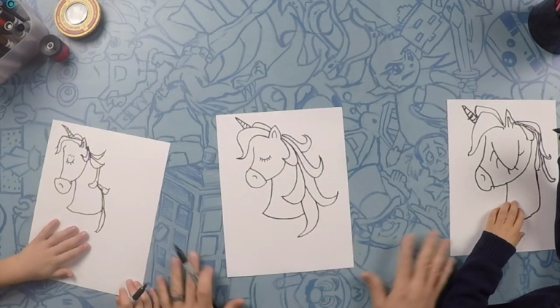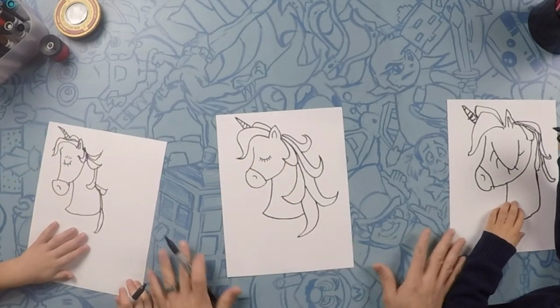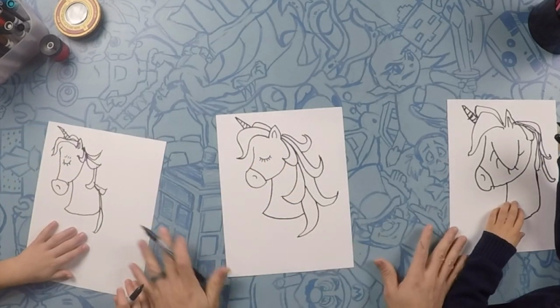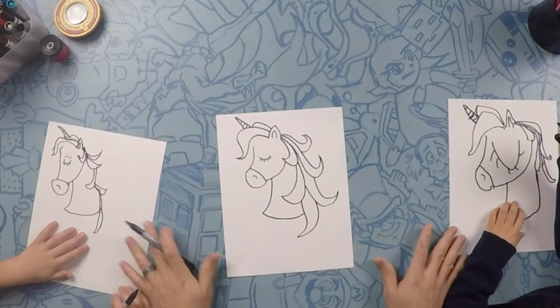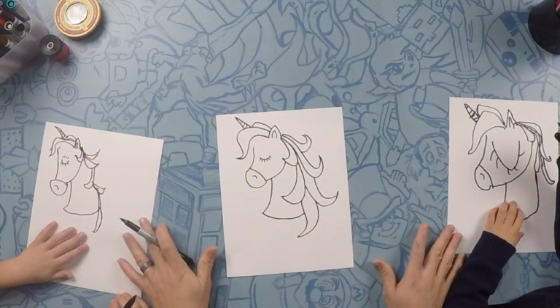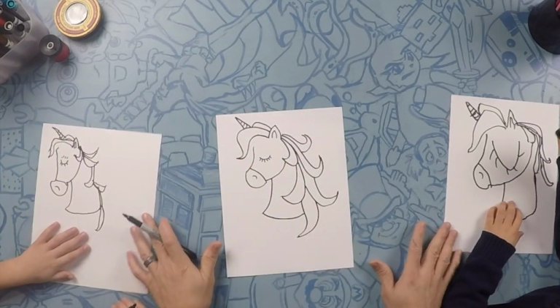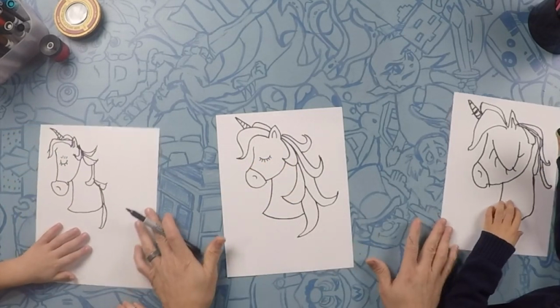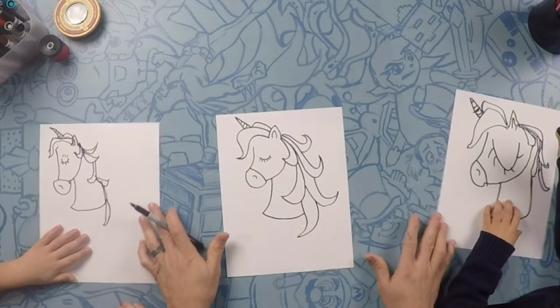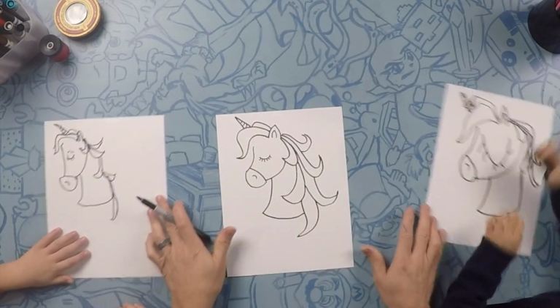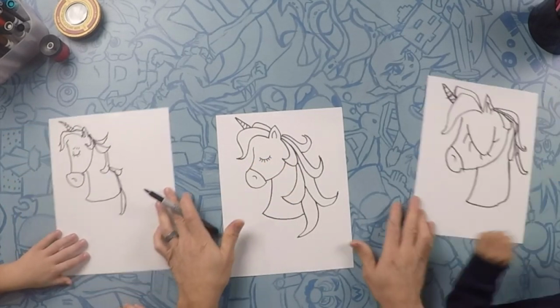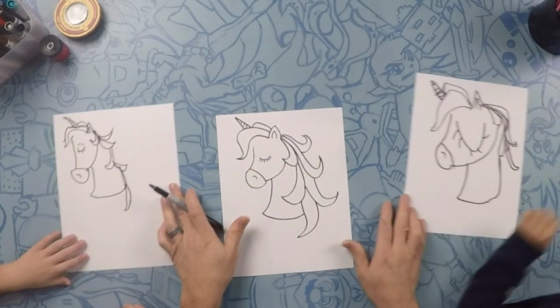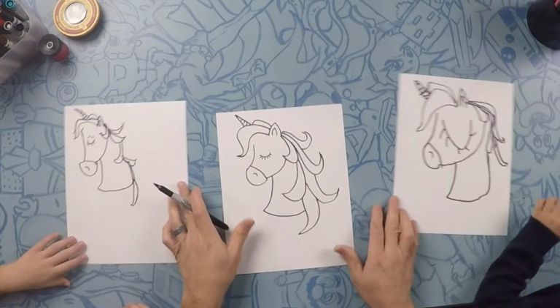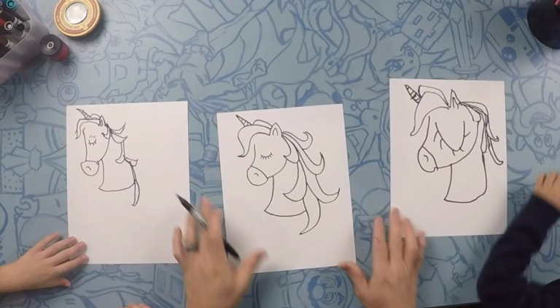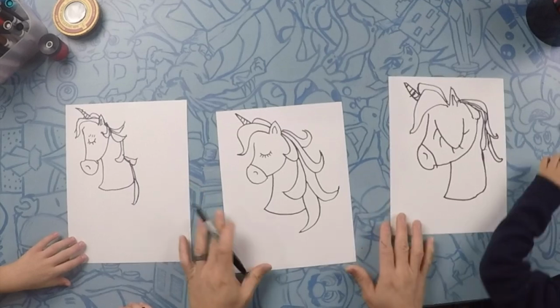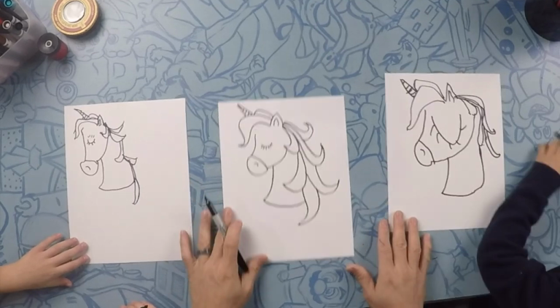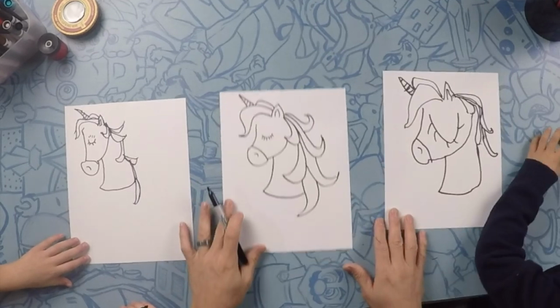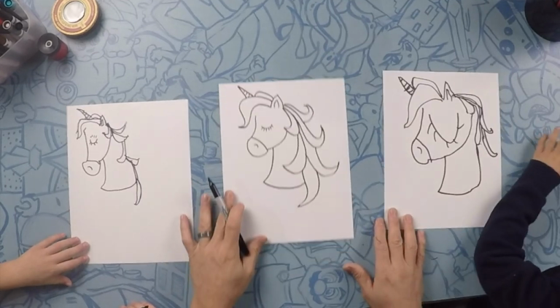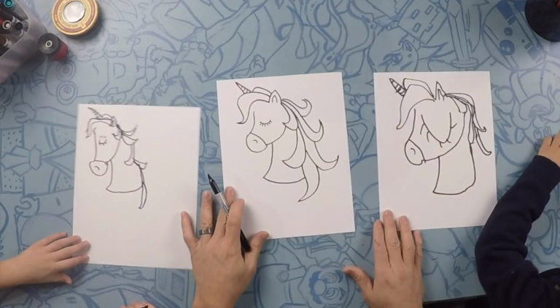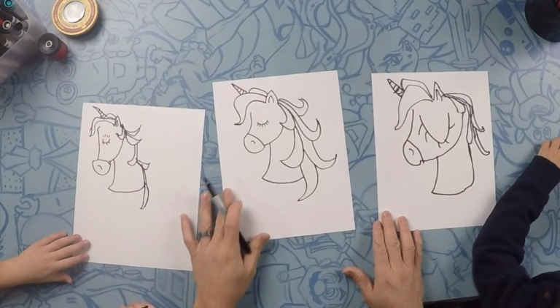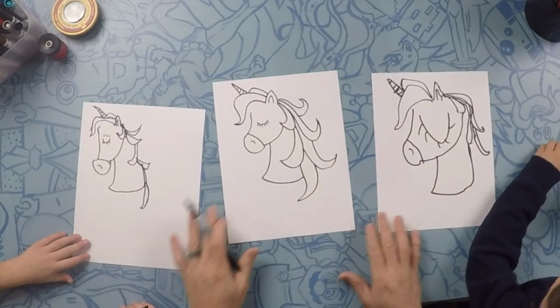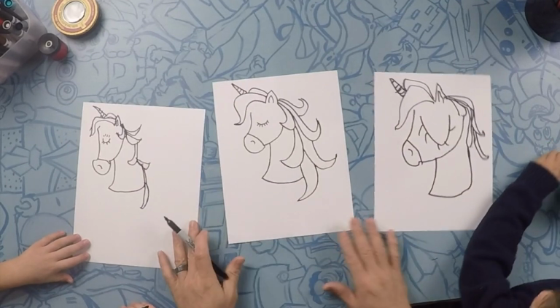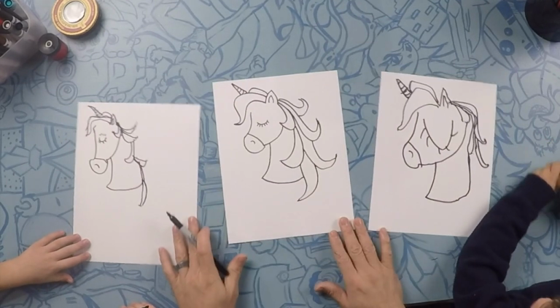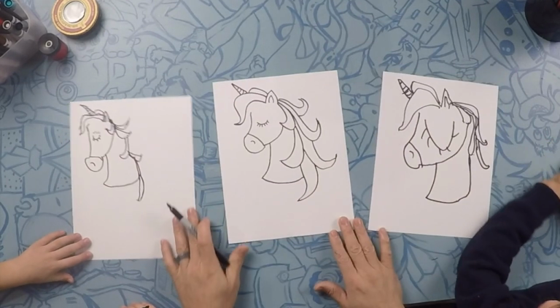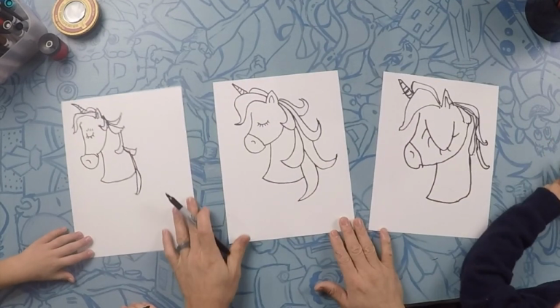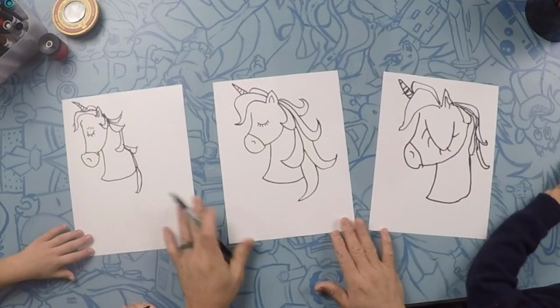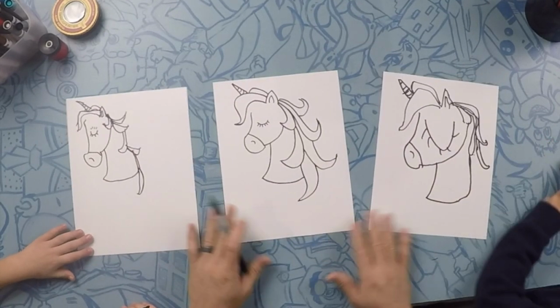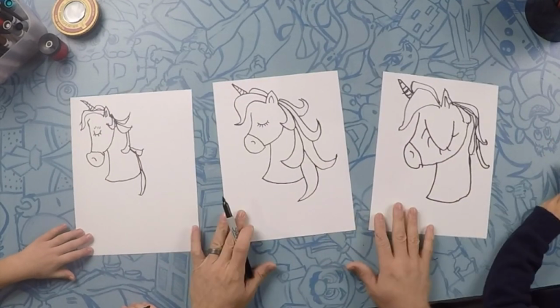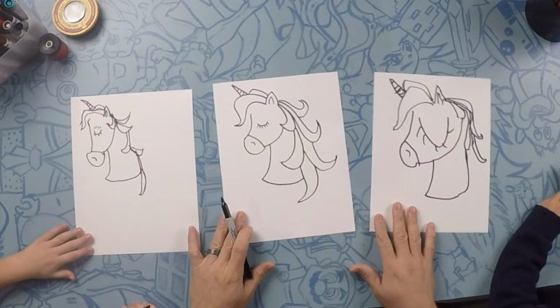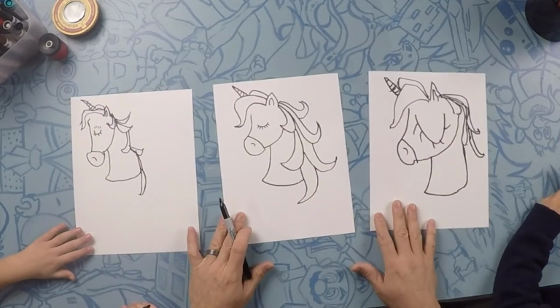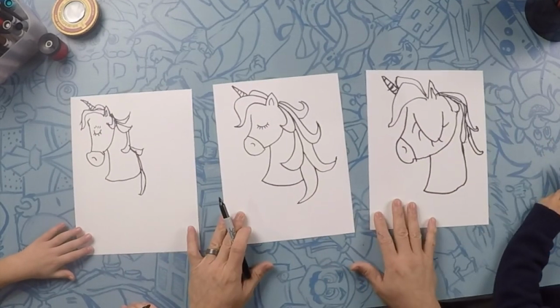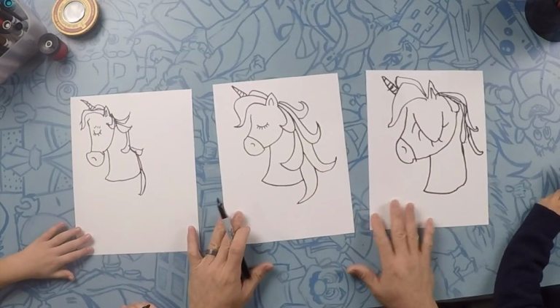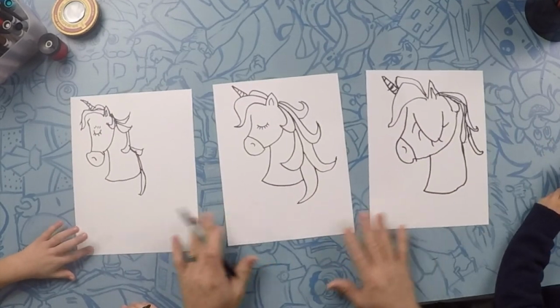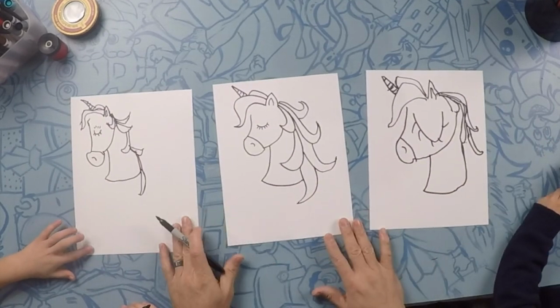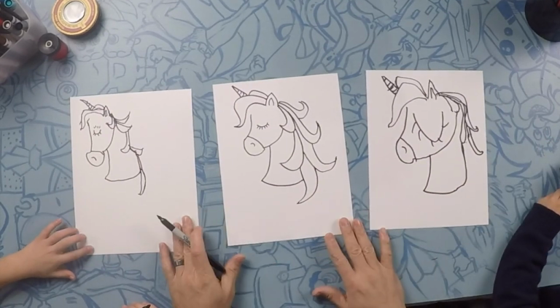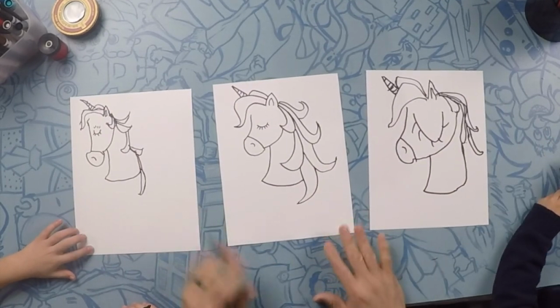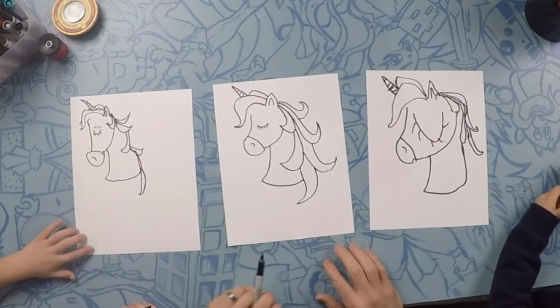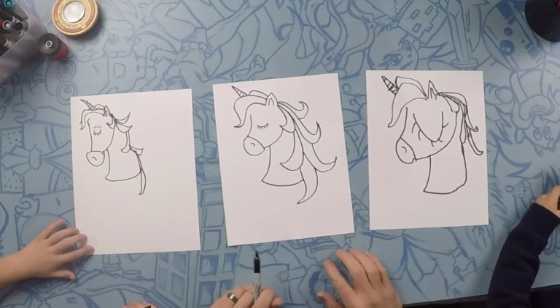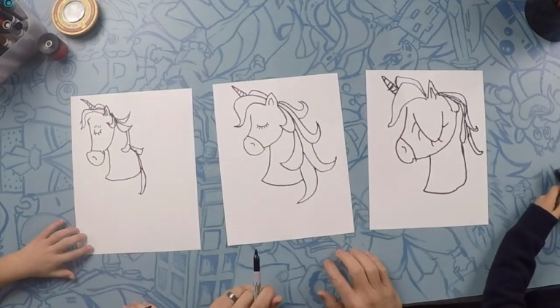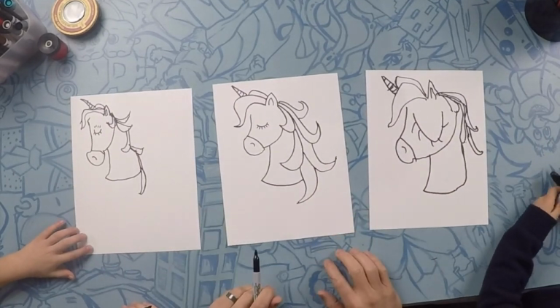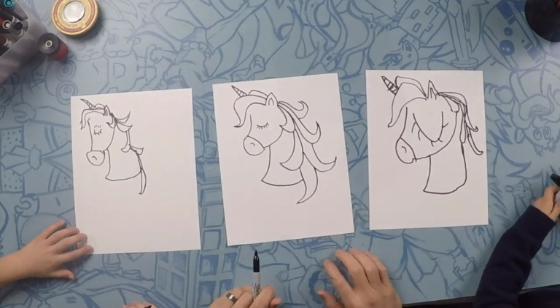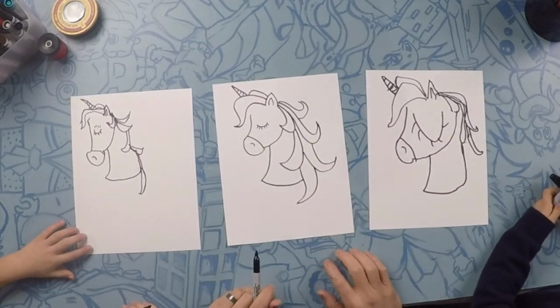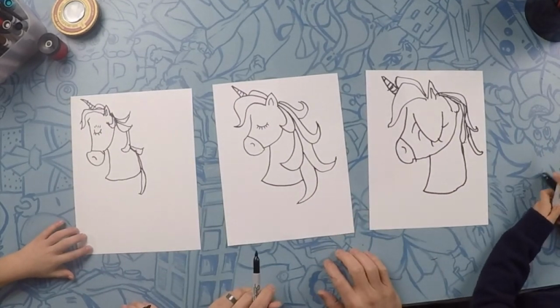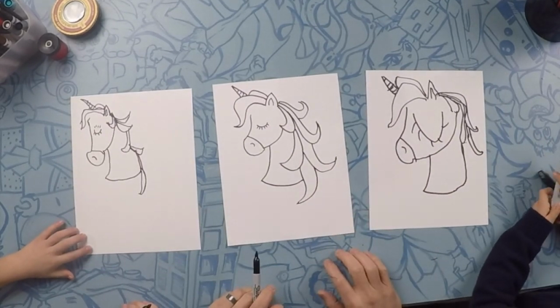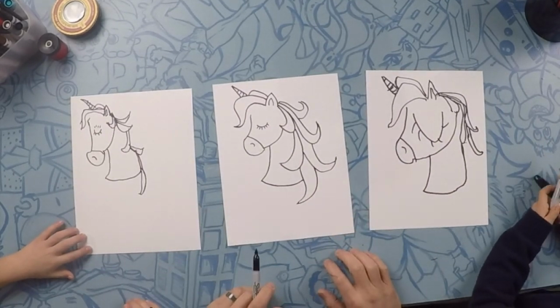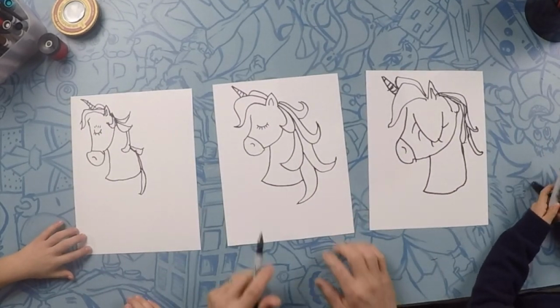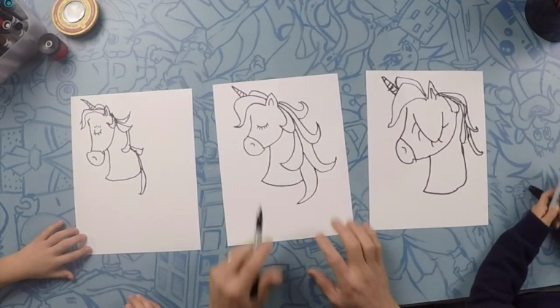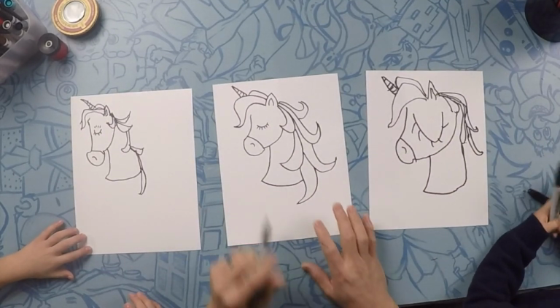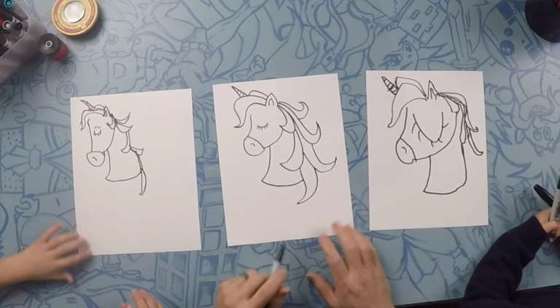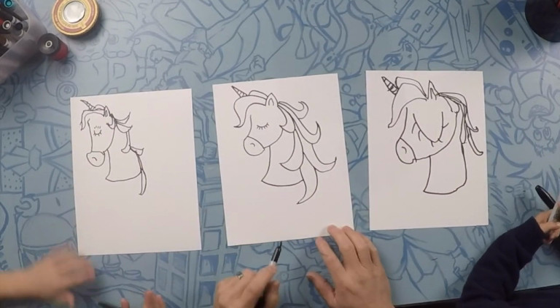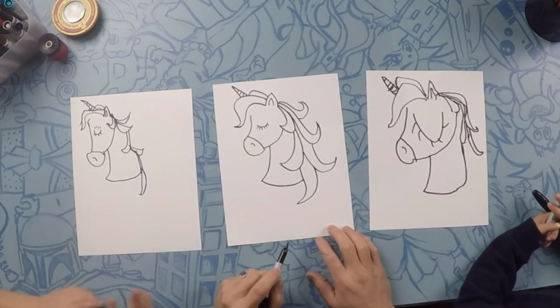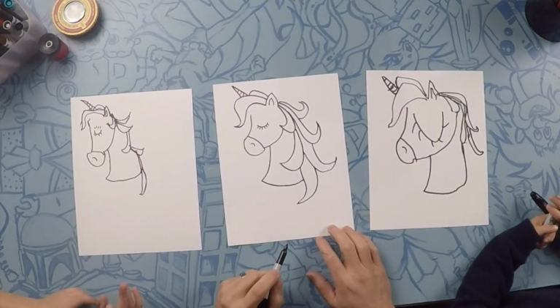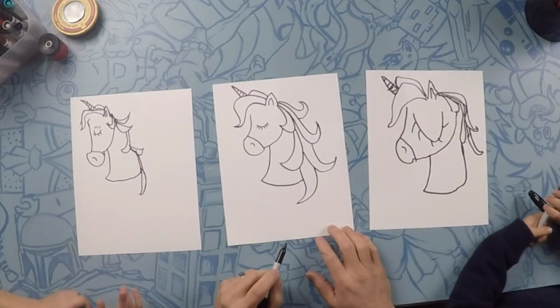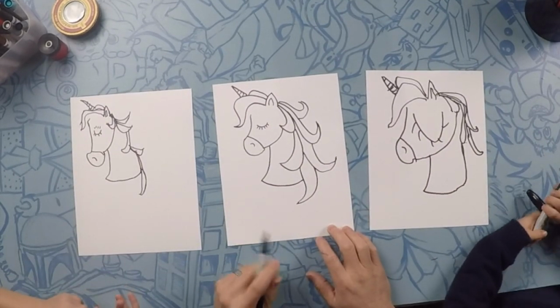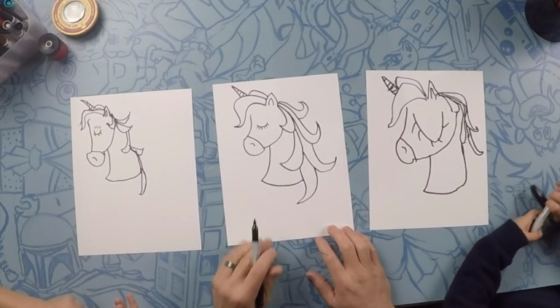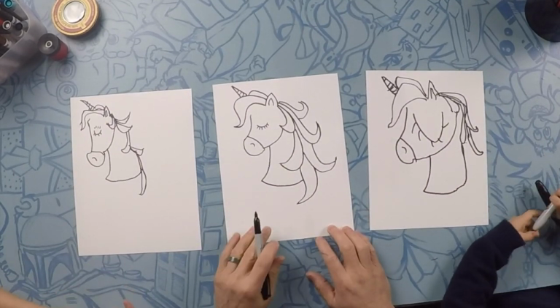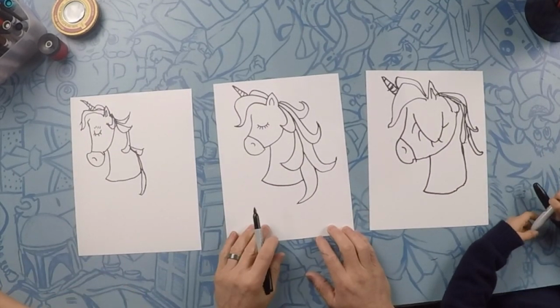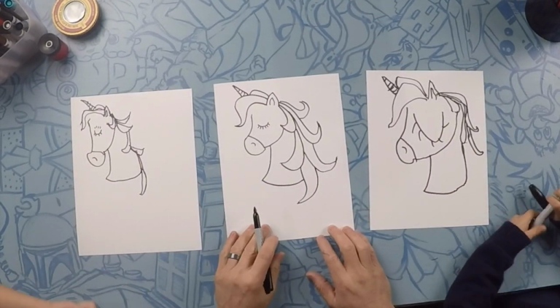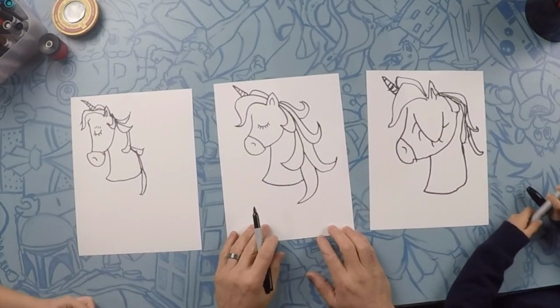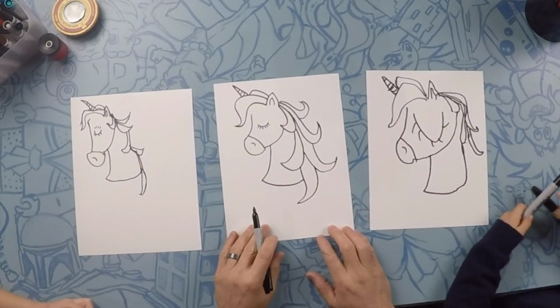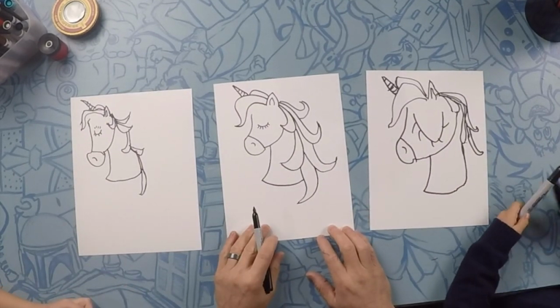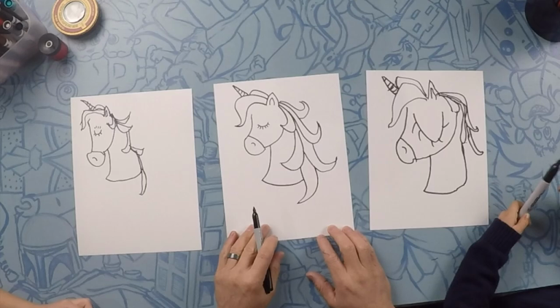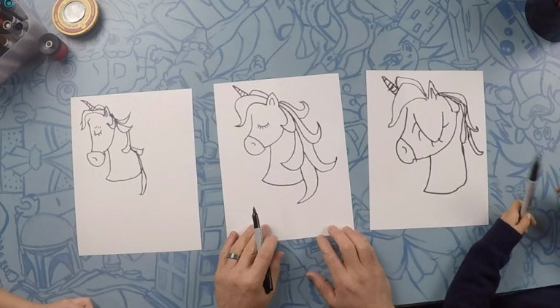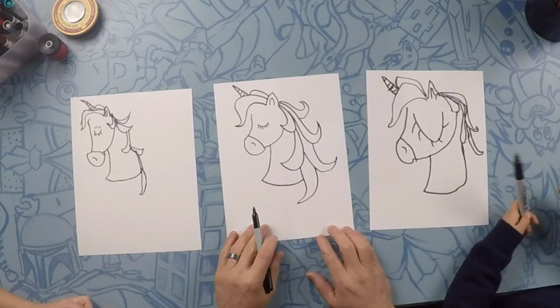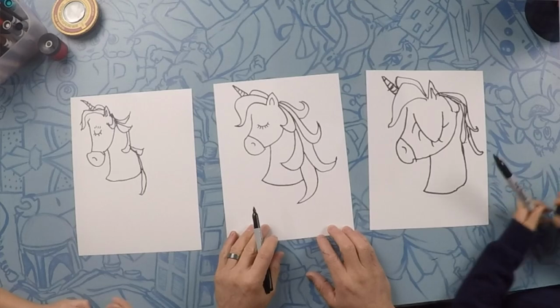So here's our unicorns. These all look awesome! Everybody's is a little bit different, but we're having fun doing it. So let's color them and we'll see you on the other side.